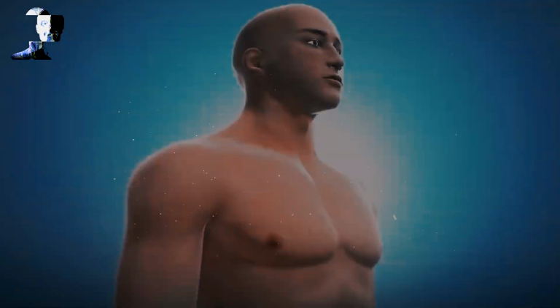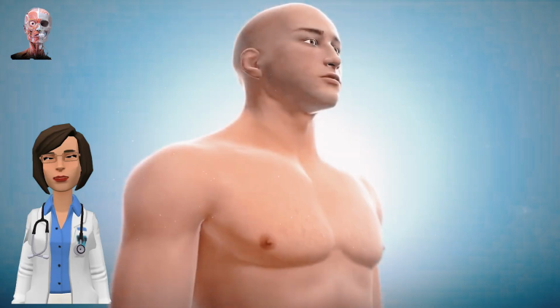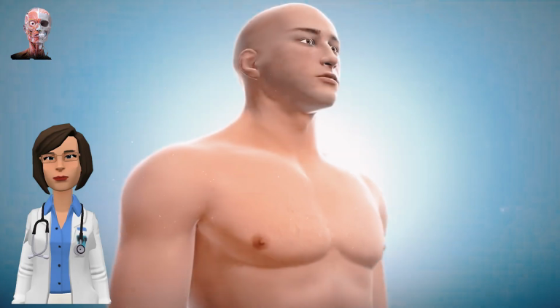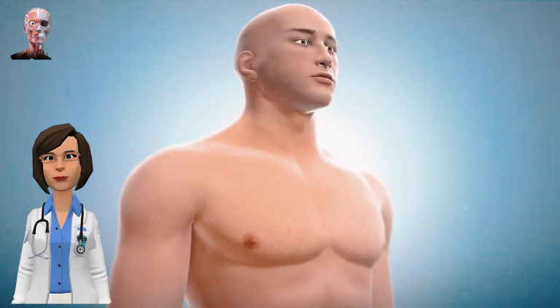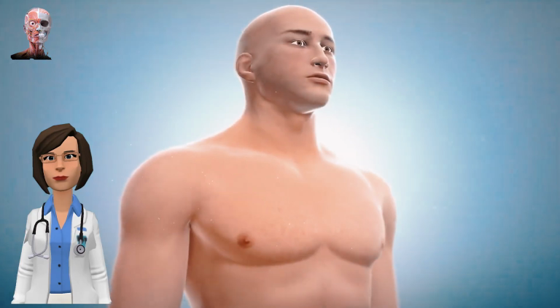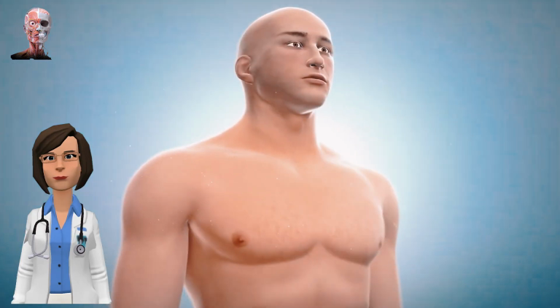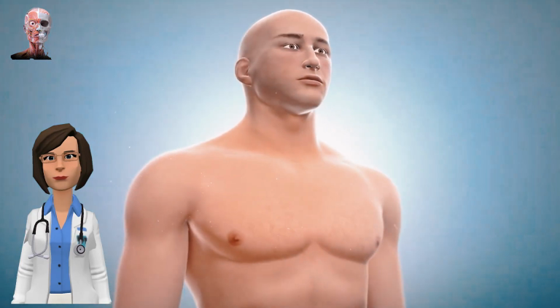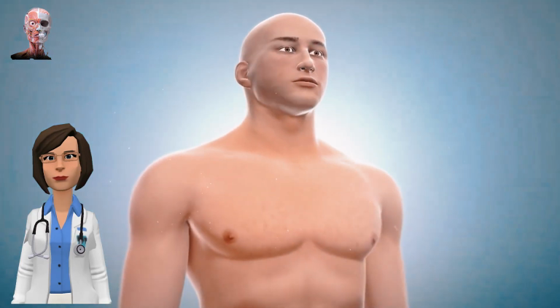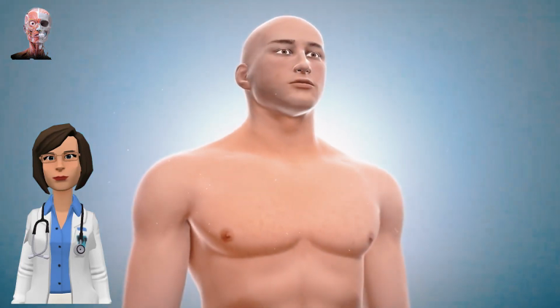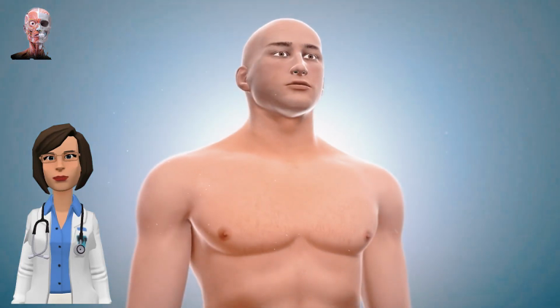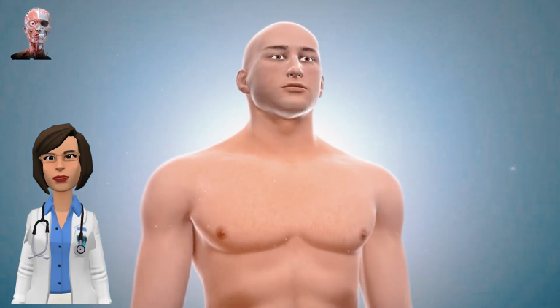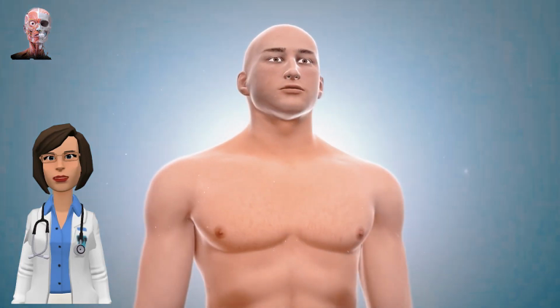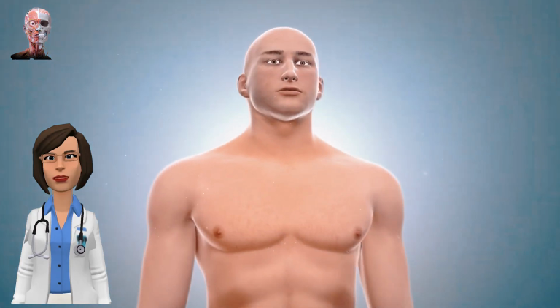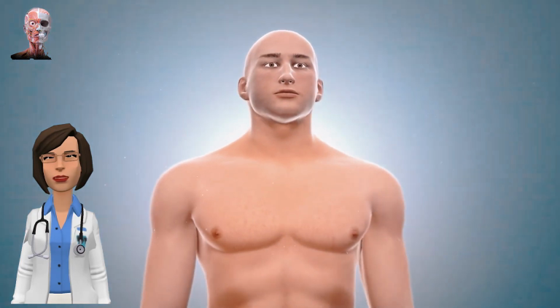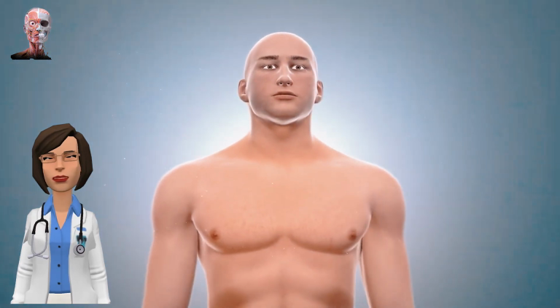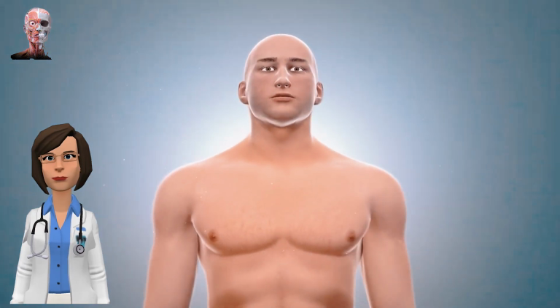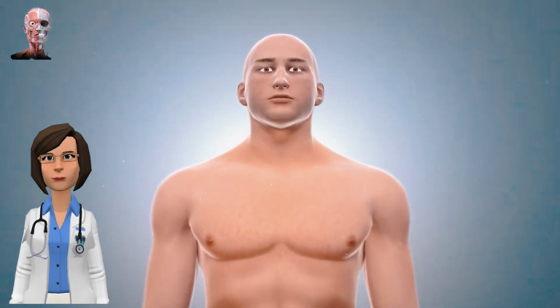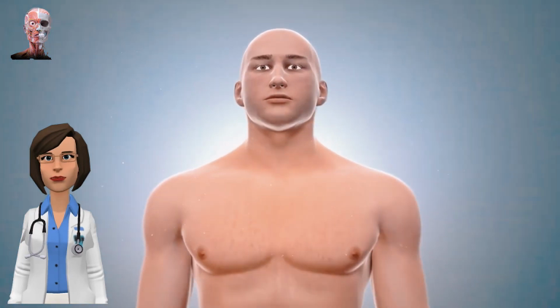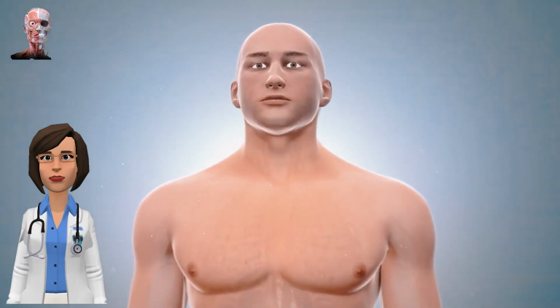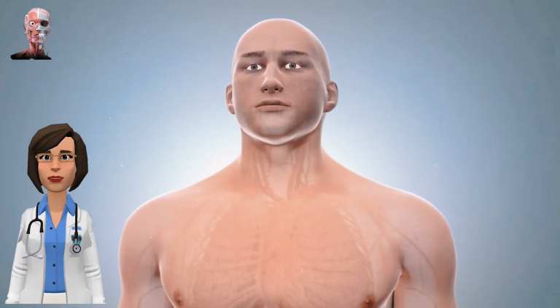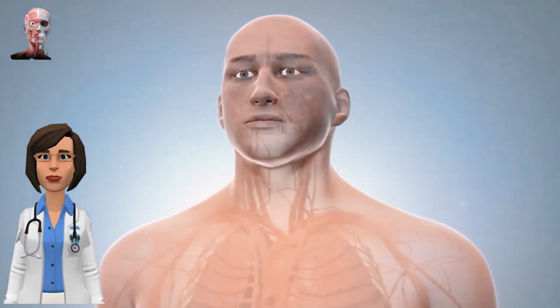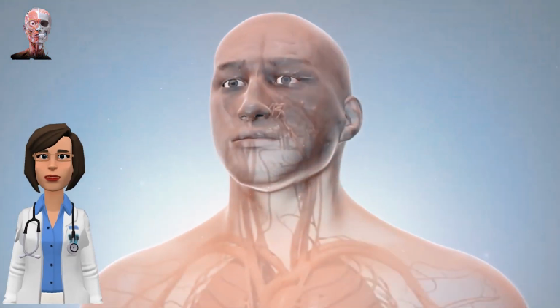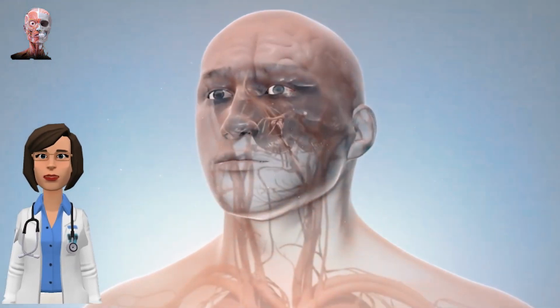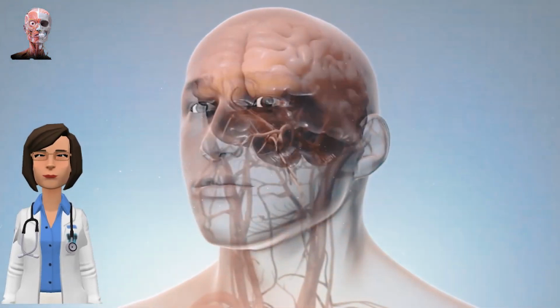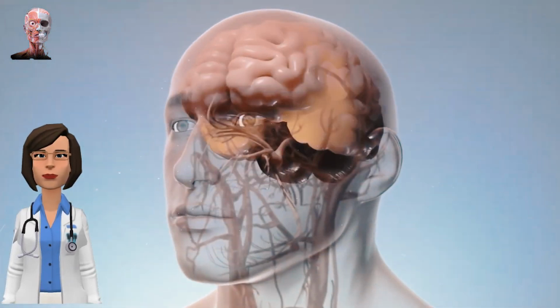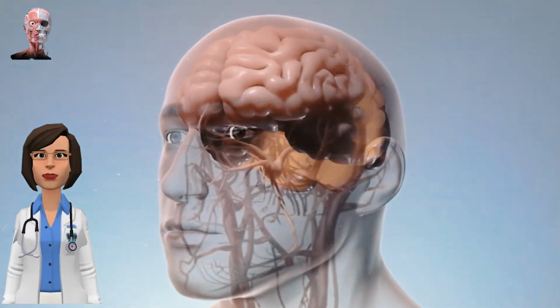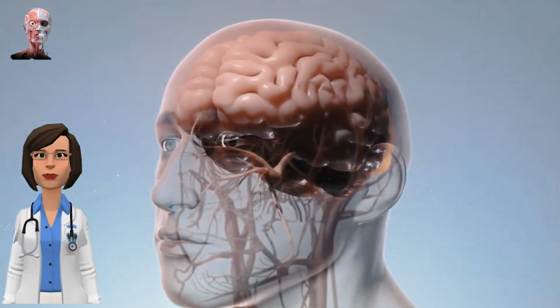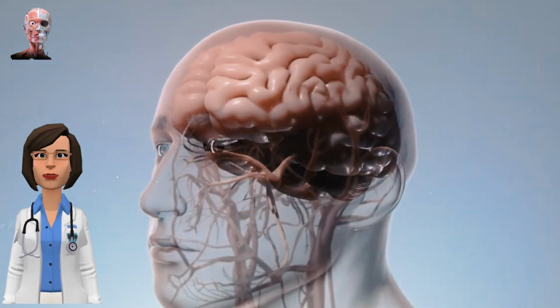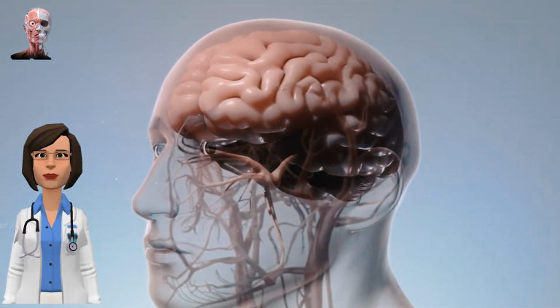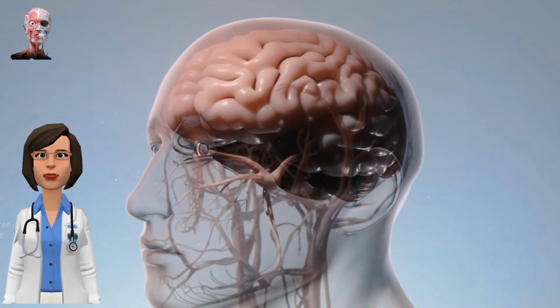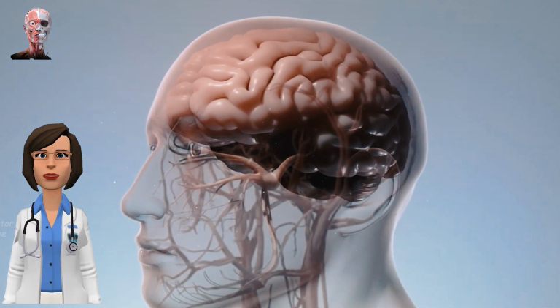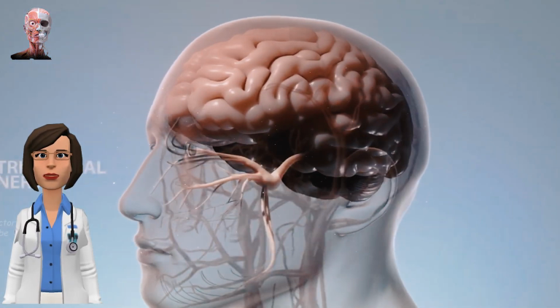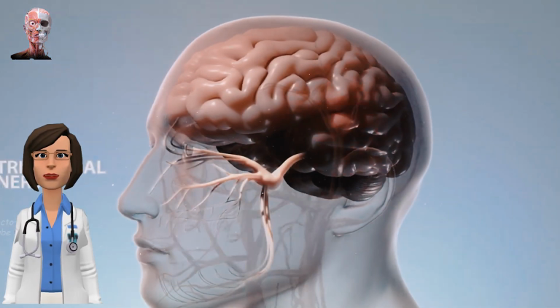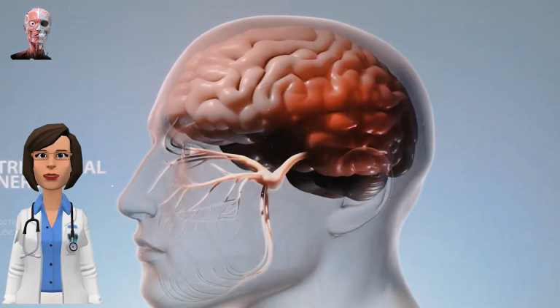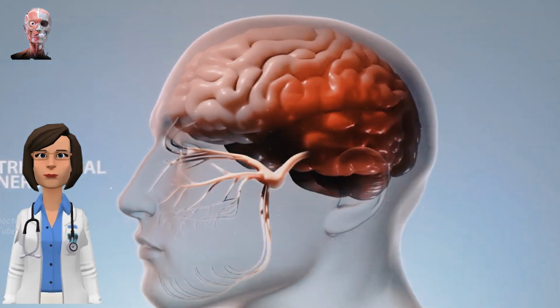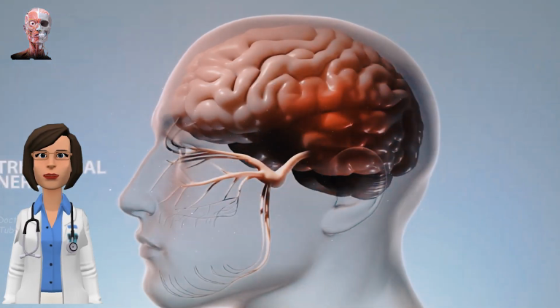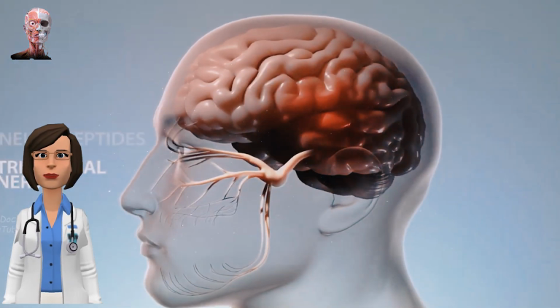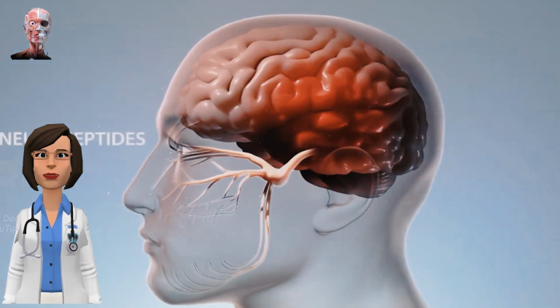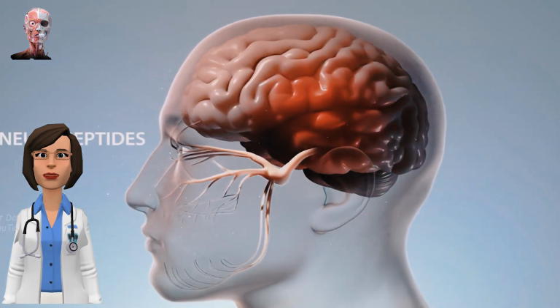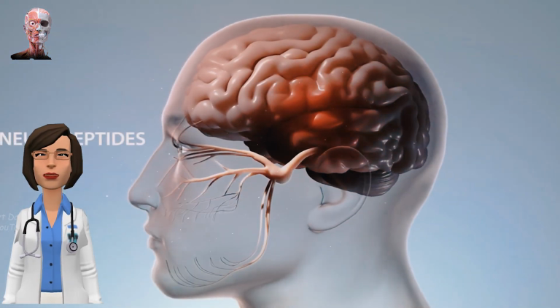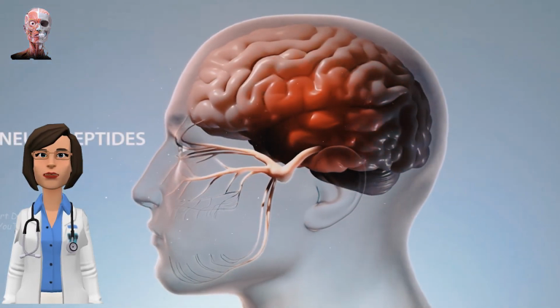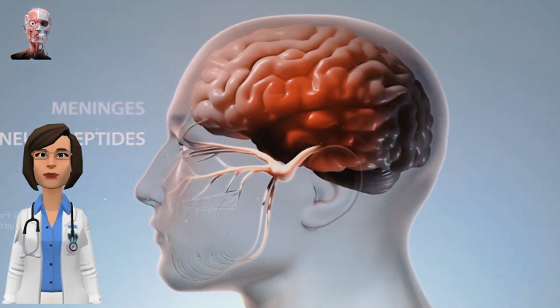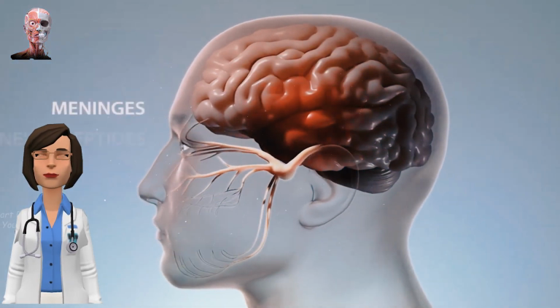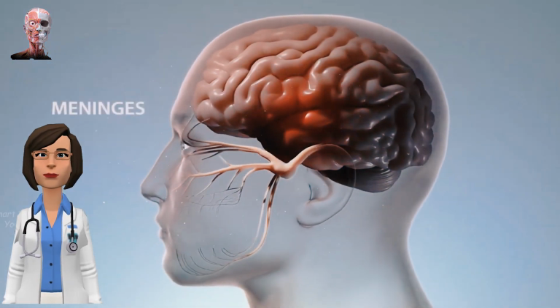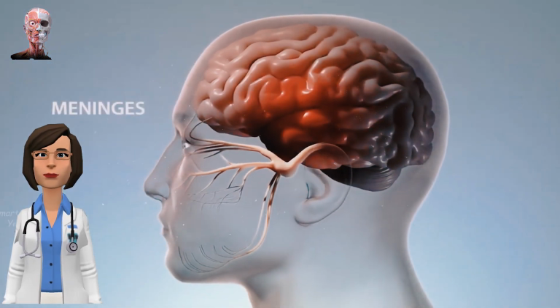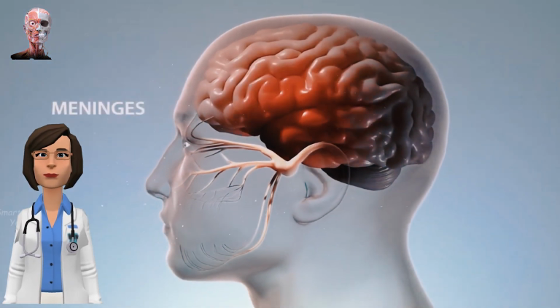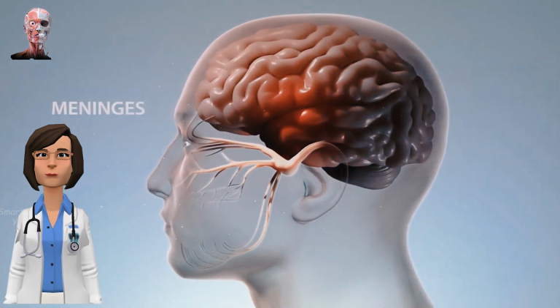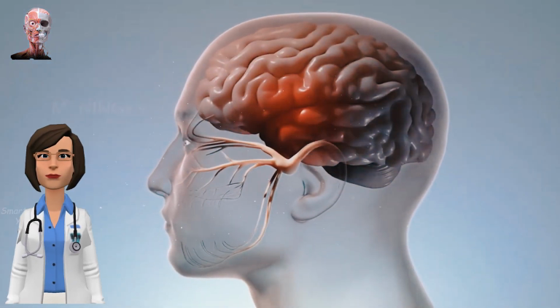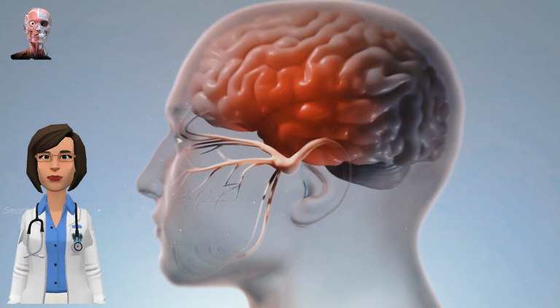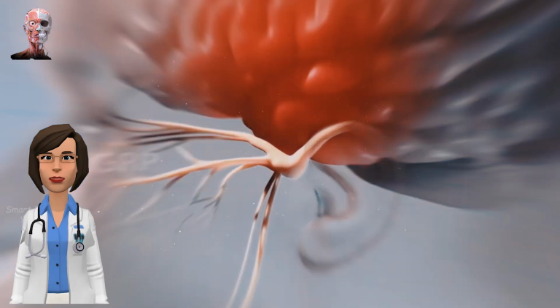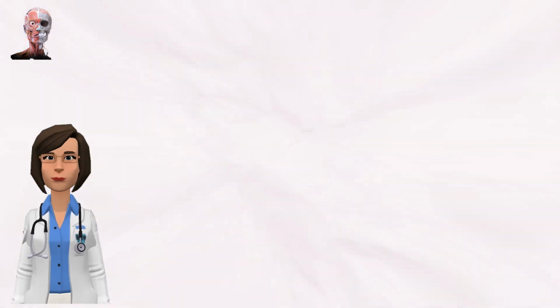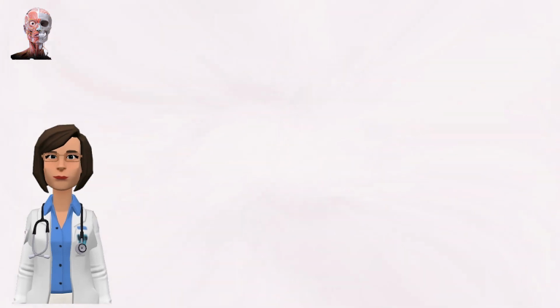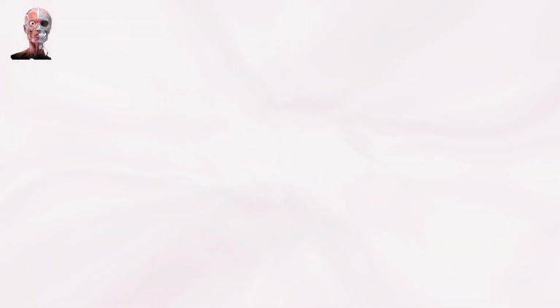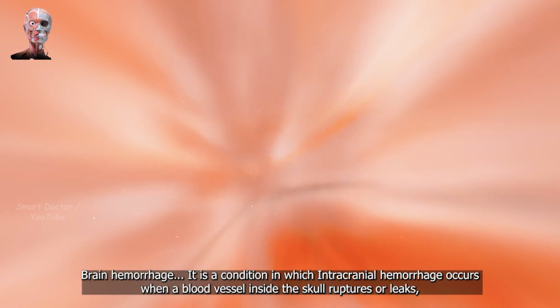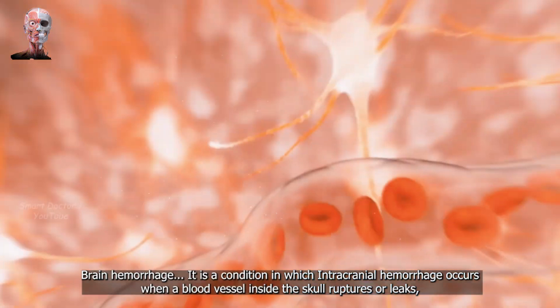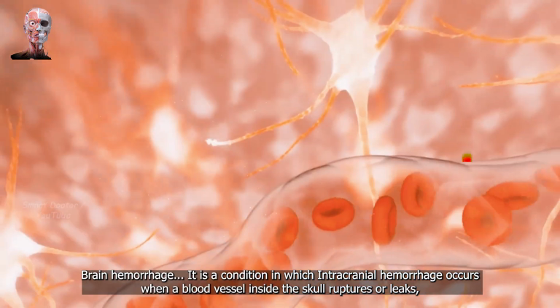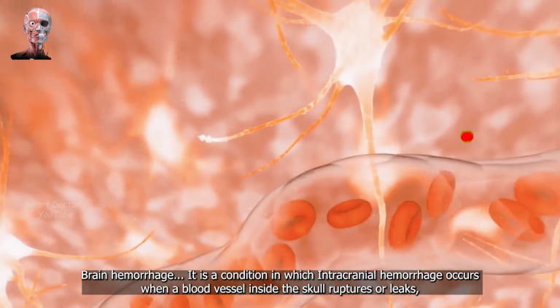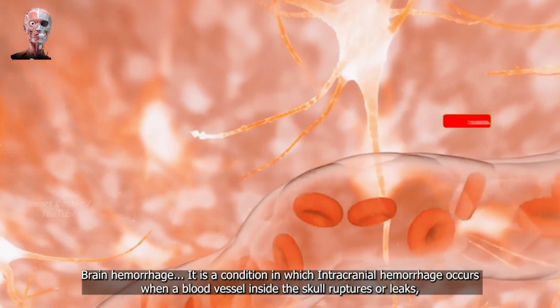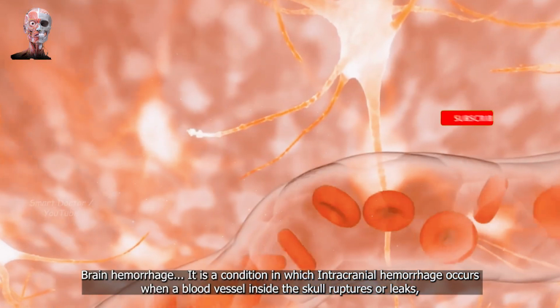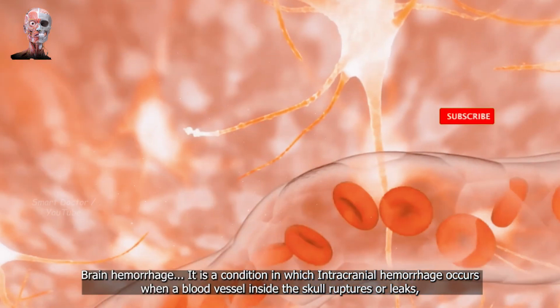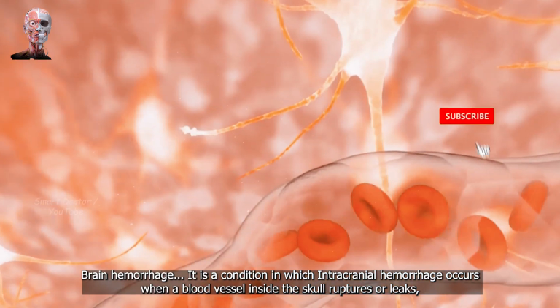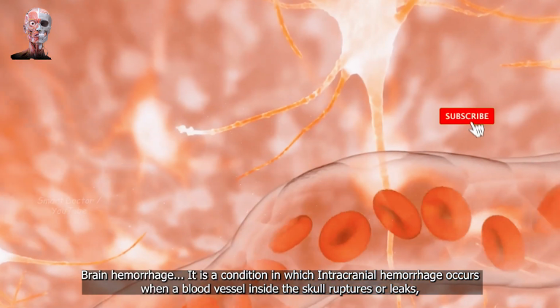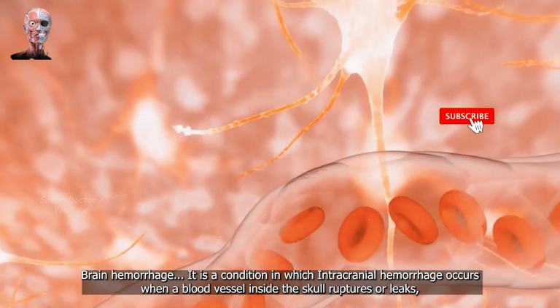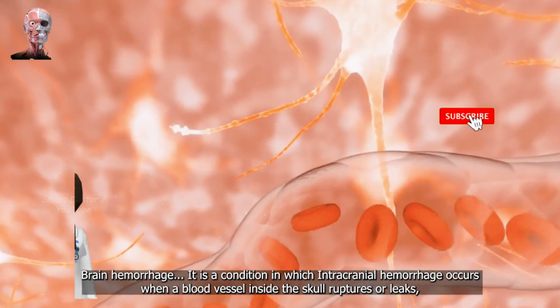Hi! Today we will learn in a simple way how intracranial hemorrhage happens. Brain Hemorrhage.